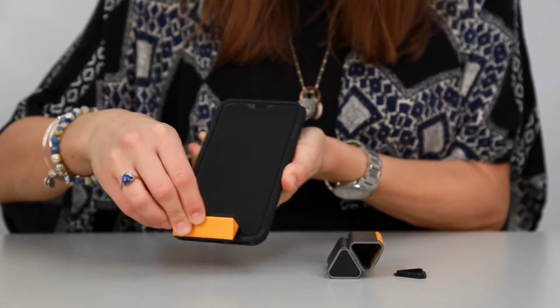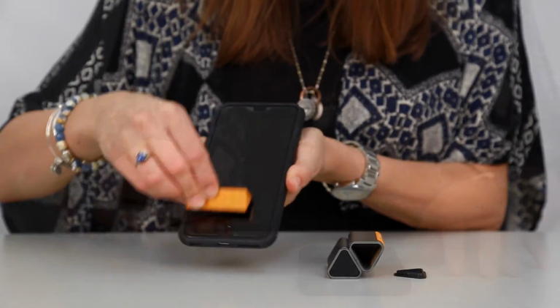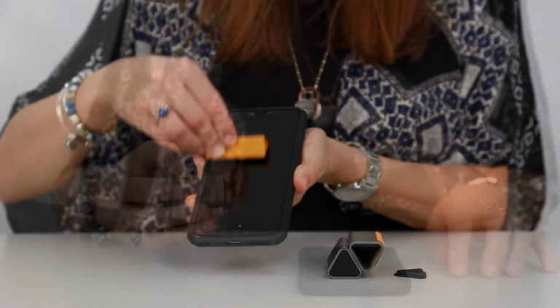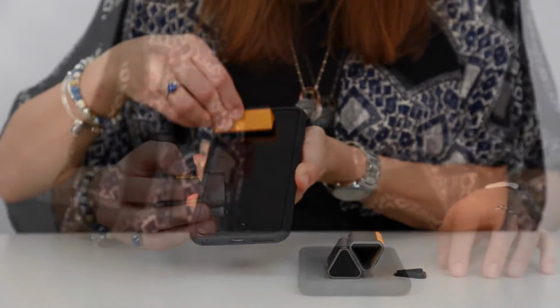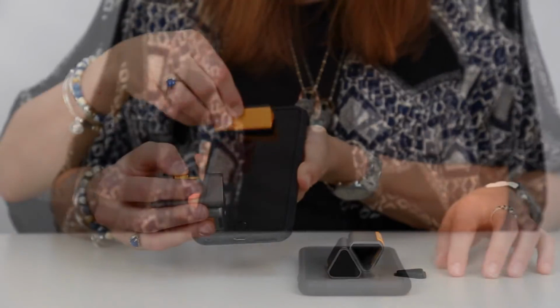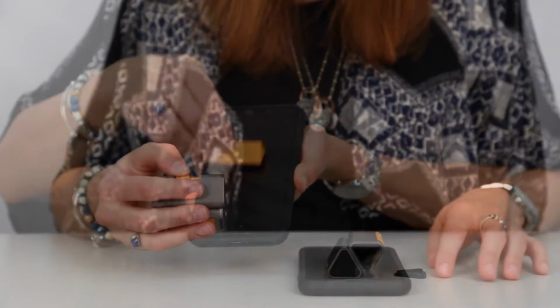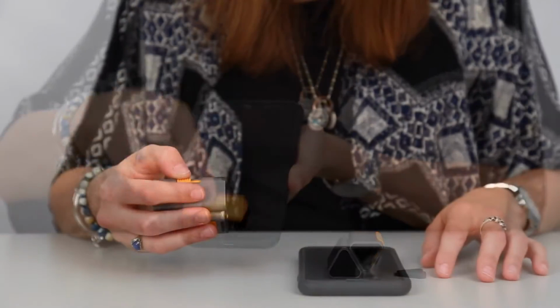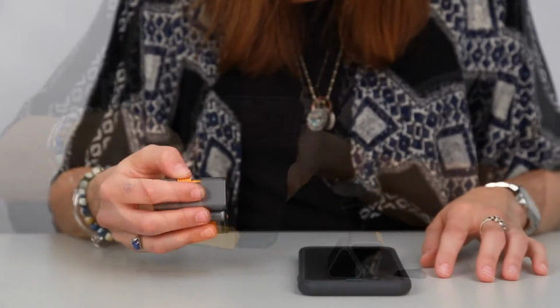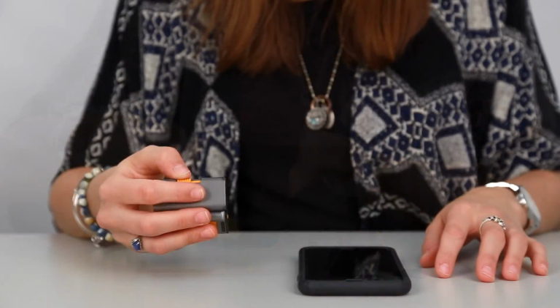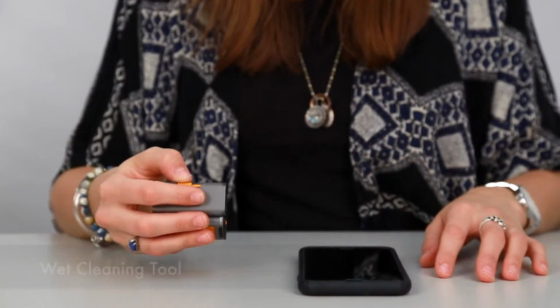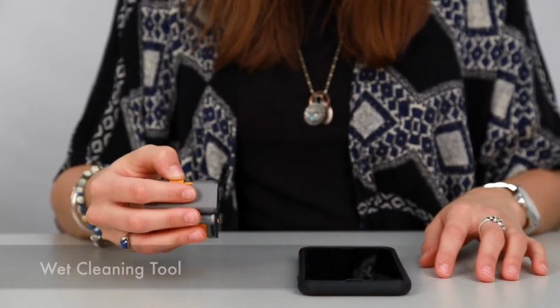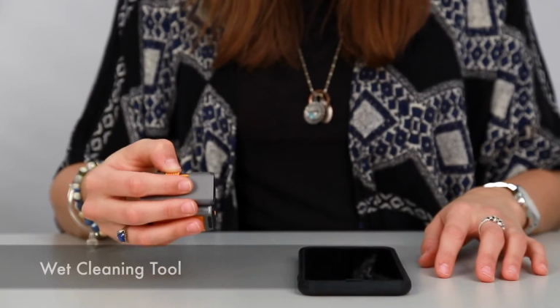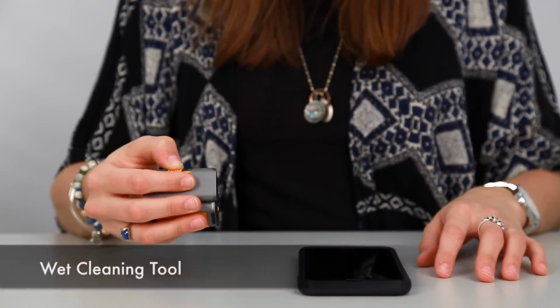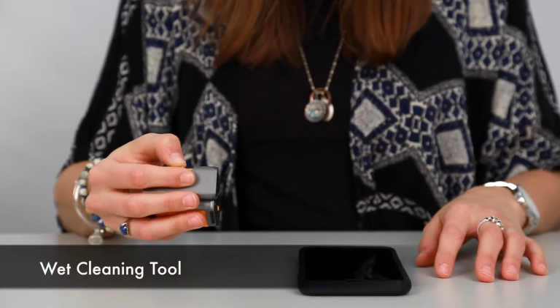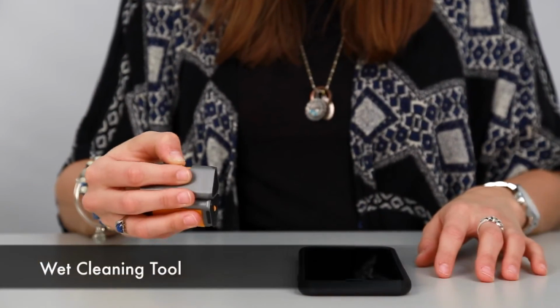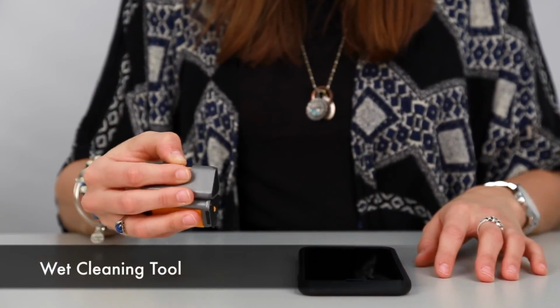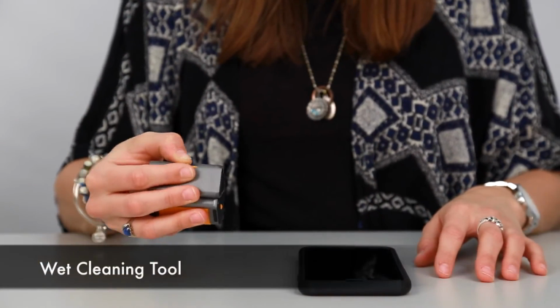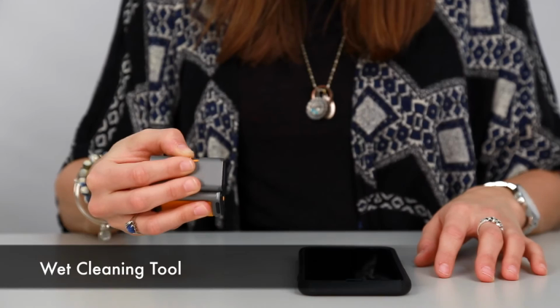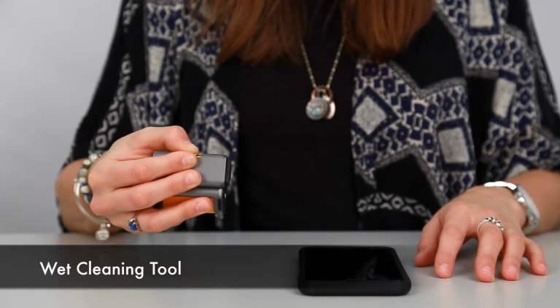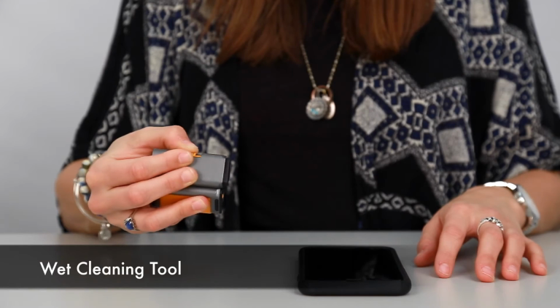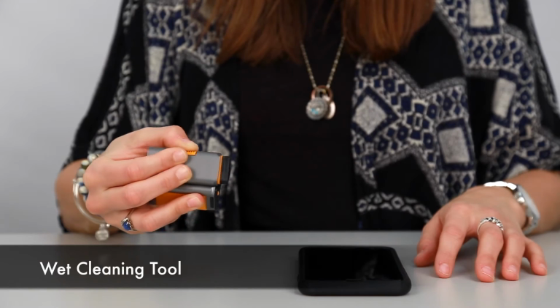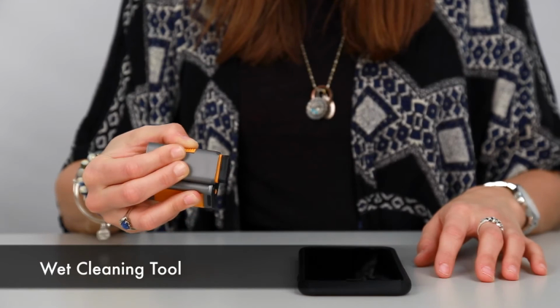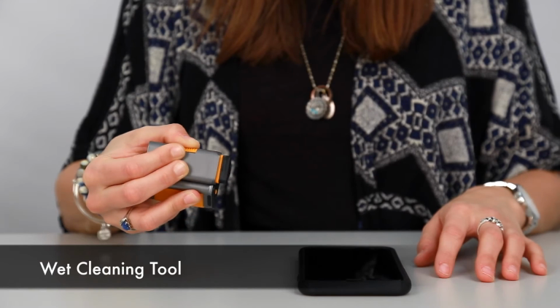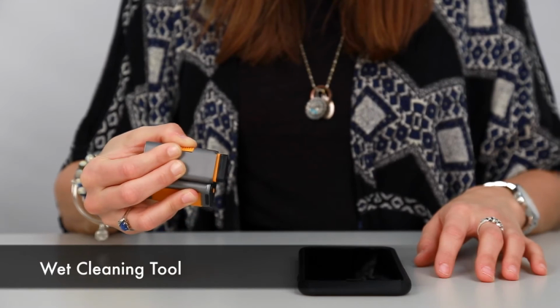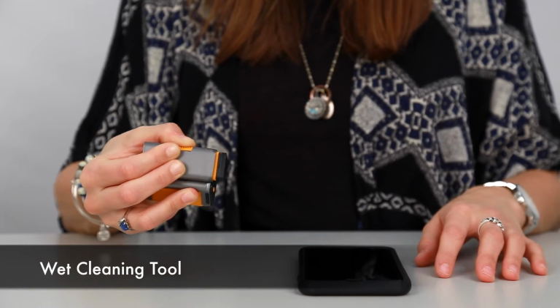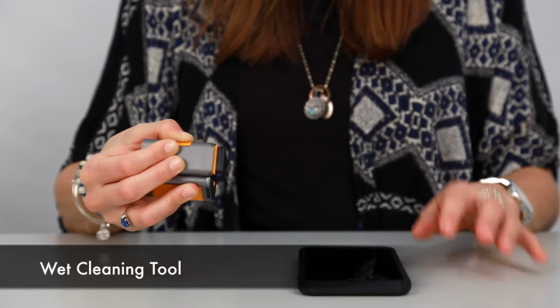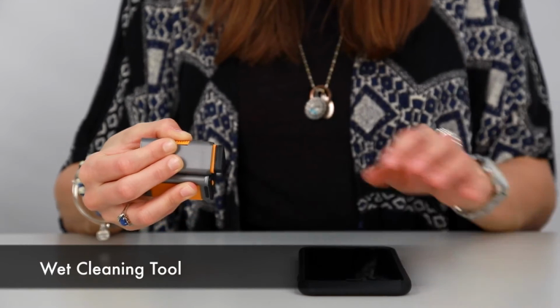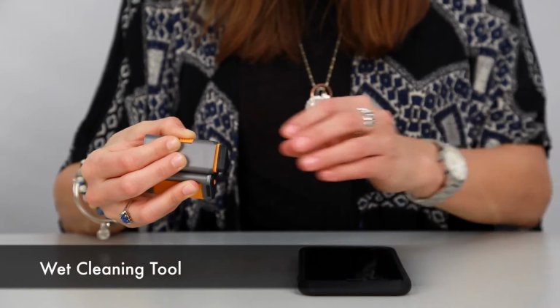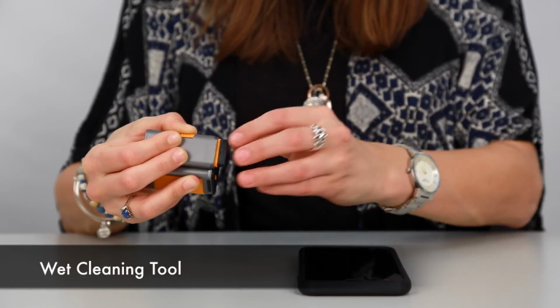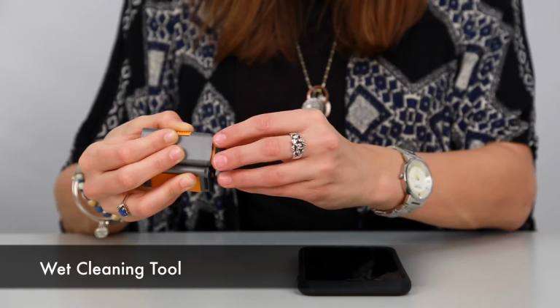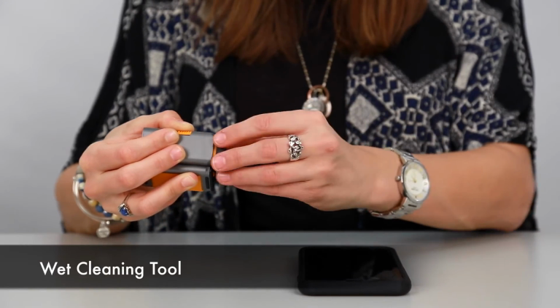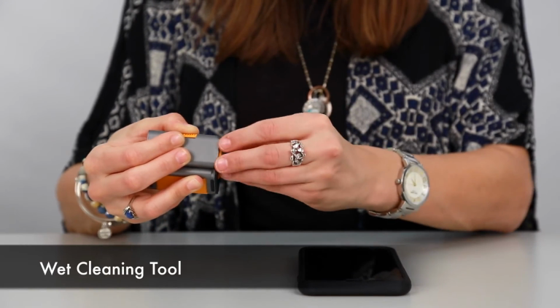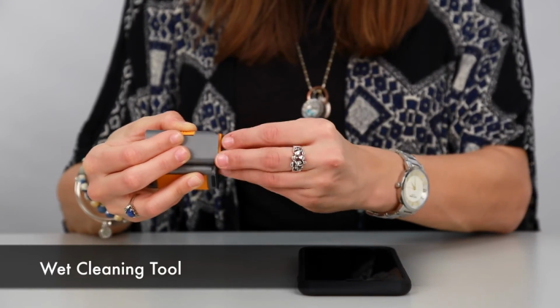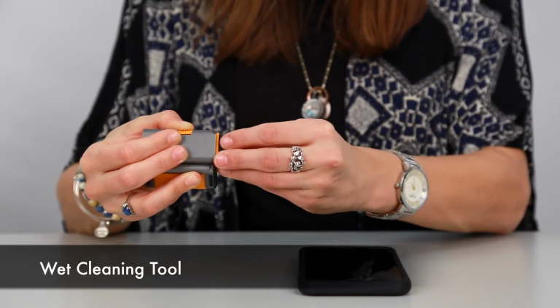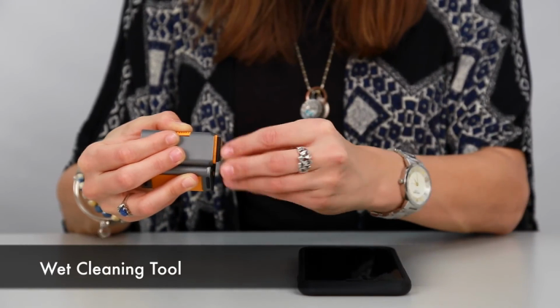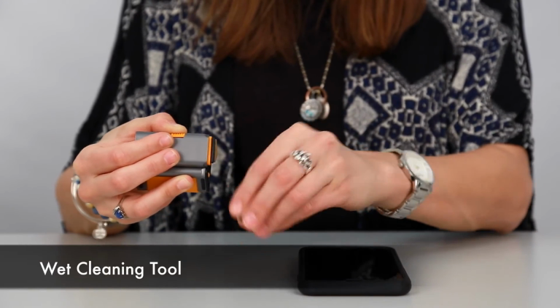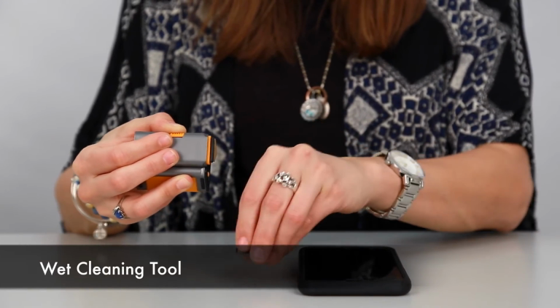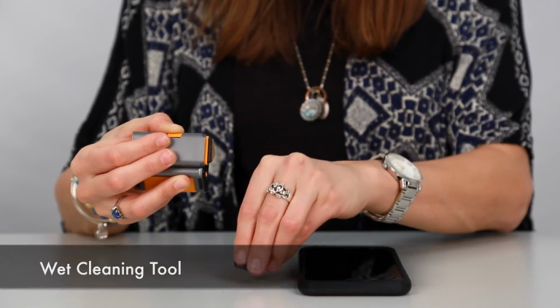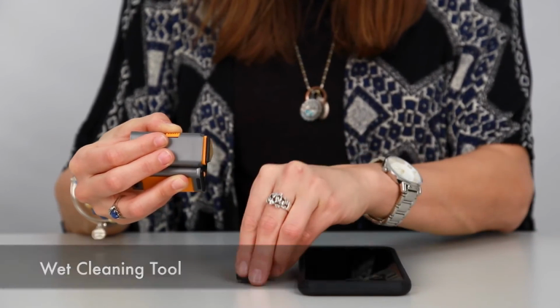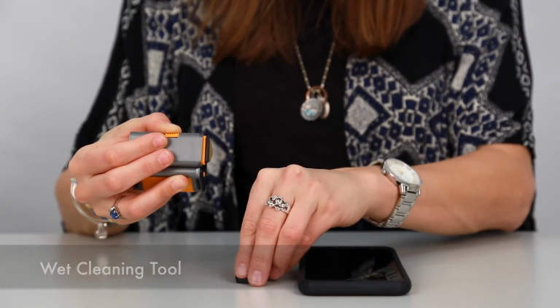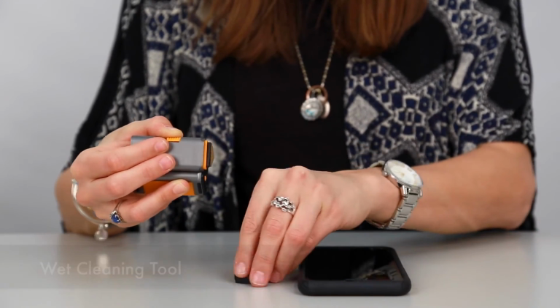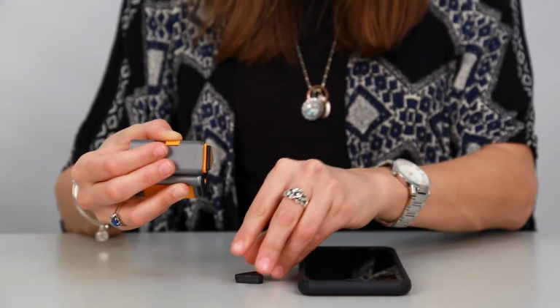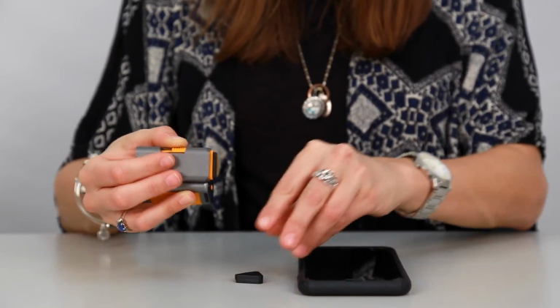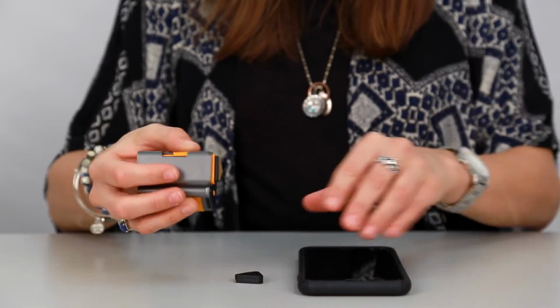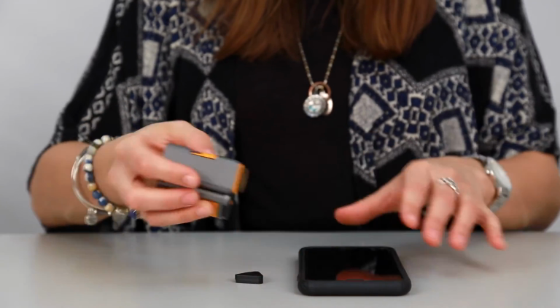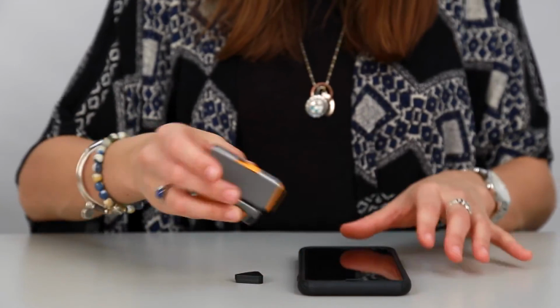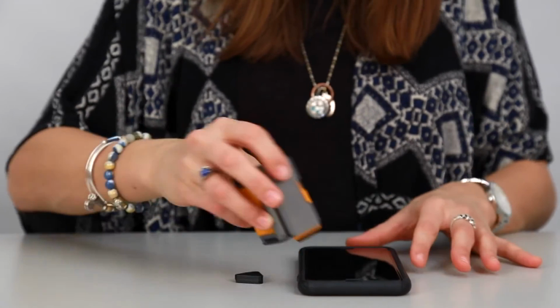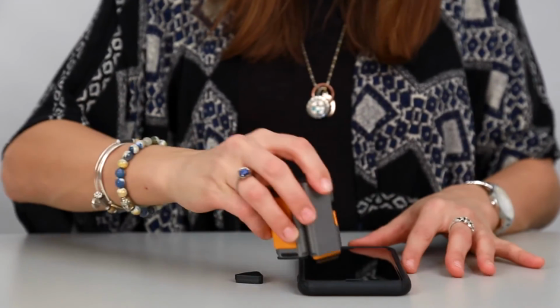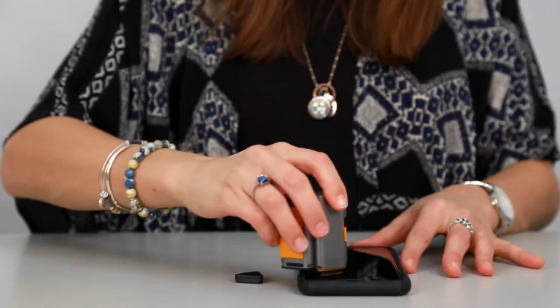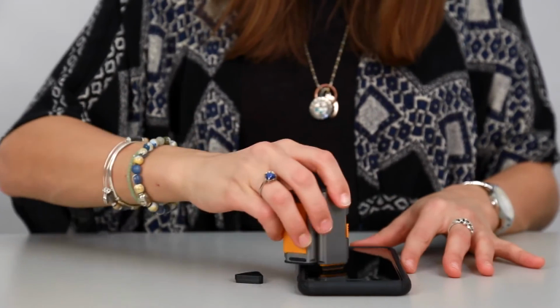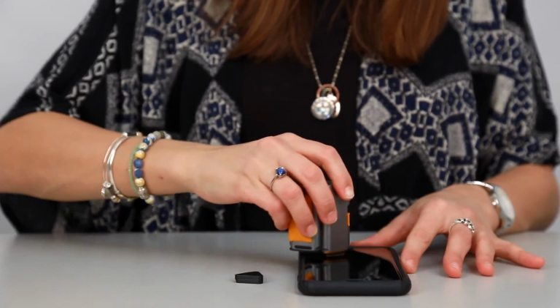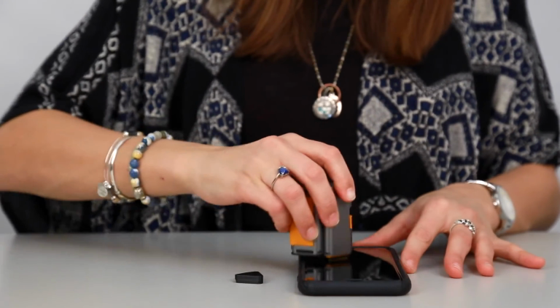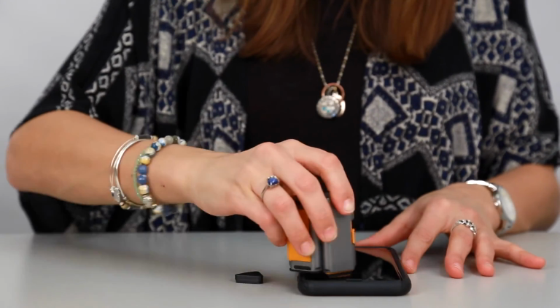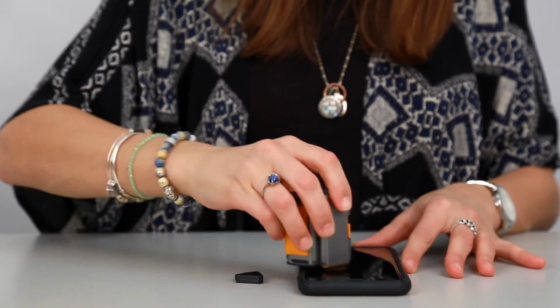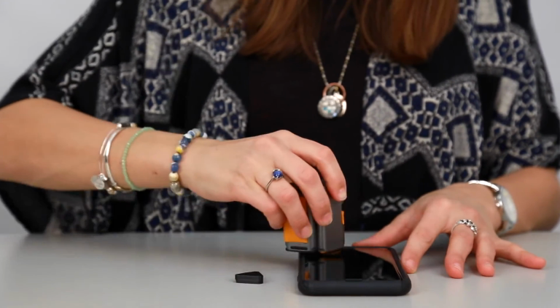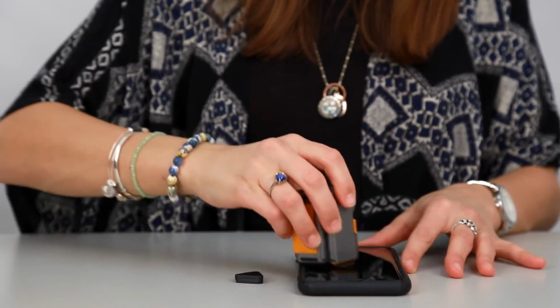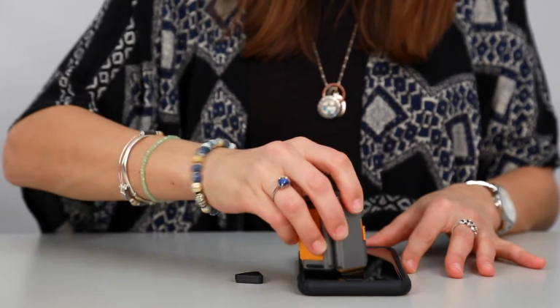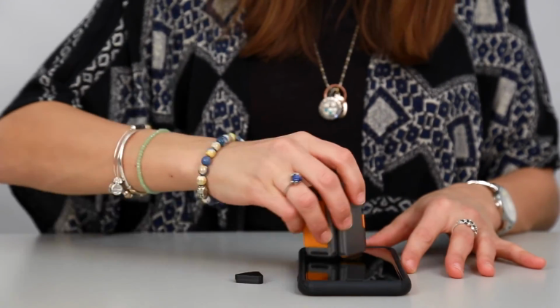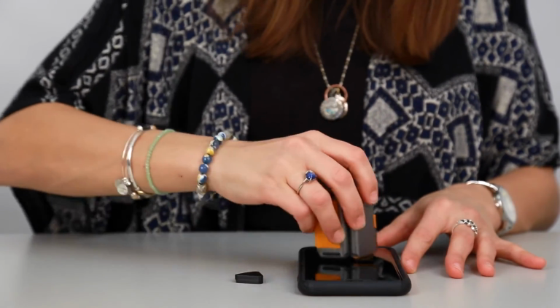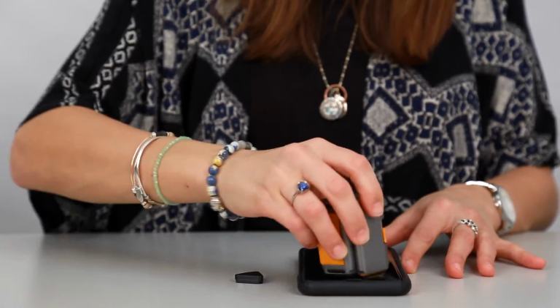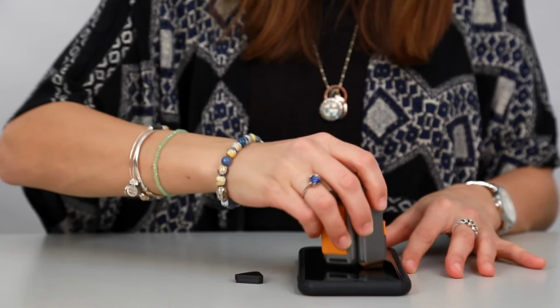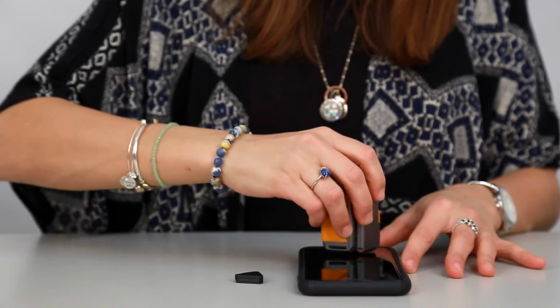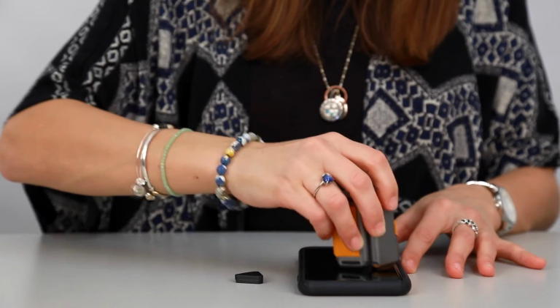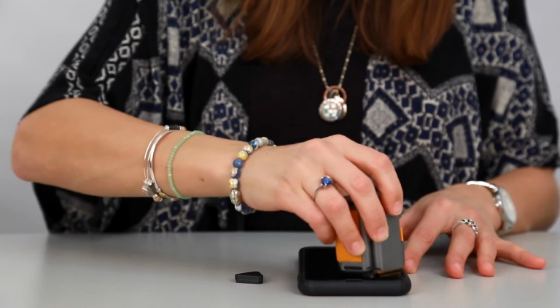For tougher stains, slide out the moist cleaning tool, remove the lid, and wipe the offending smudge until it's gone.